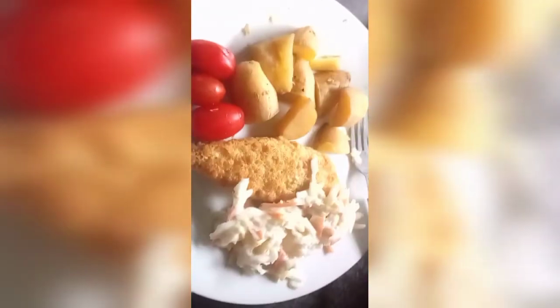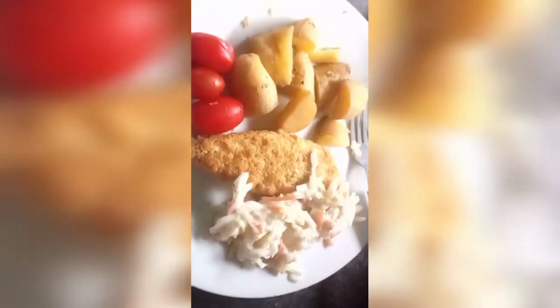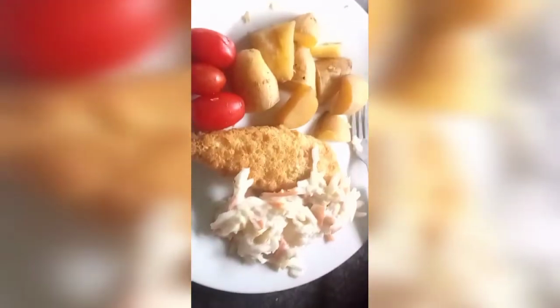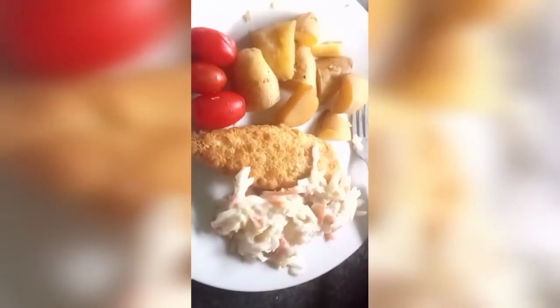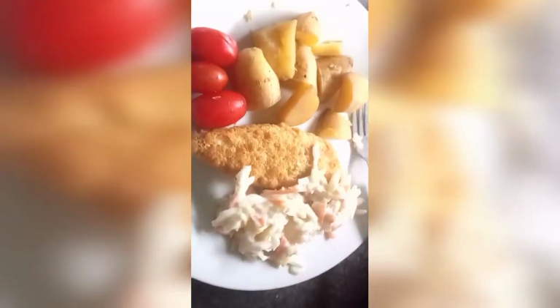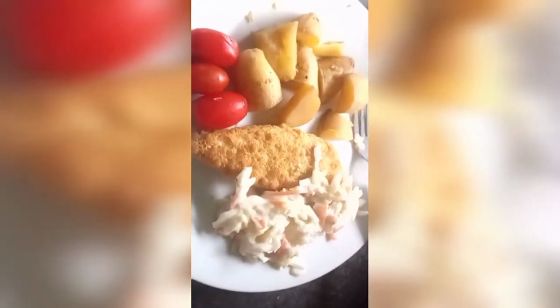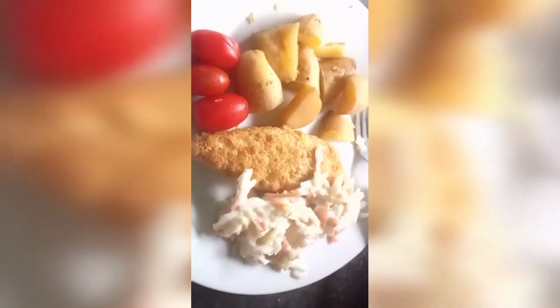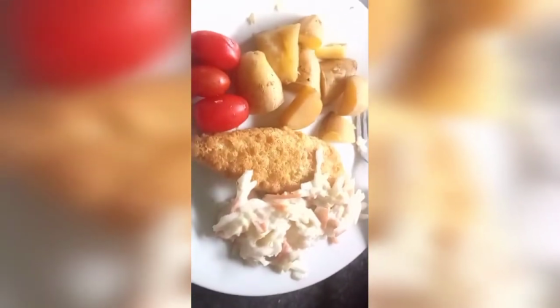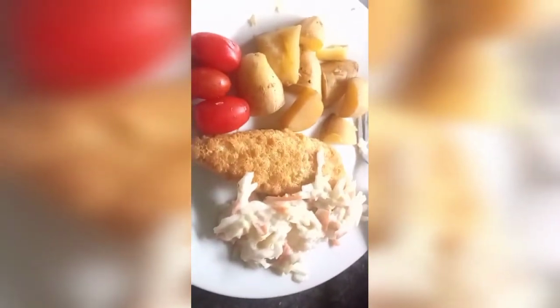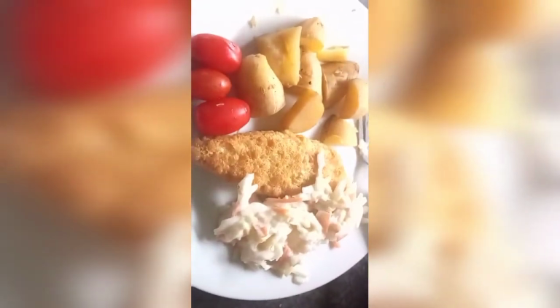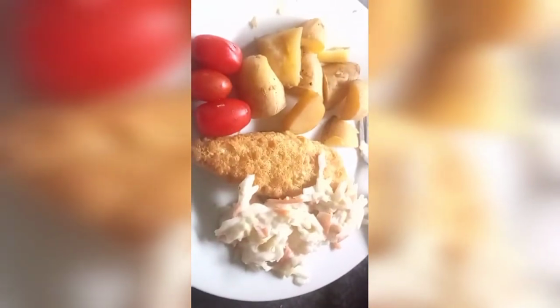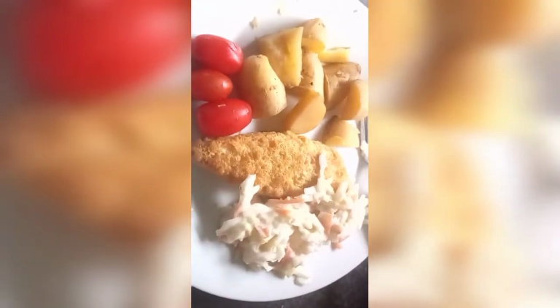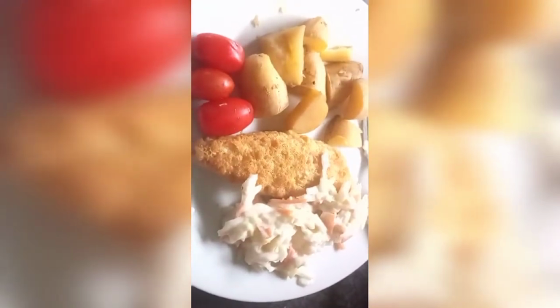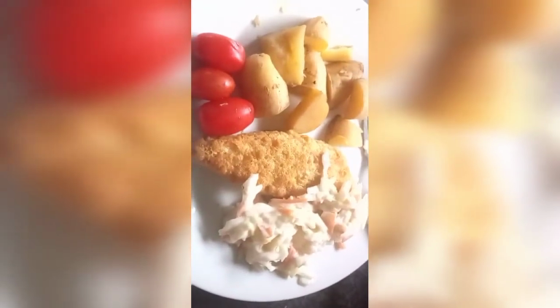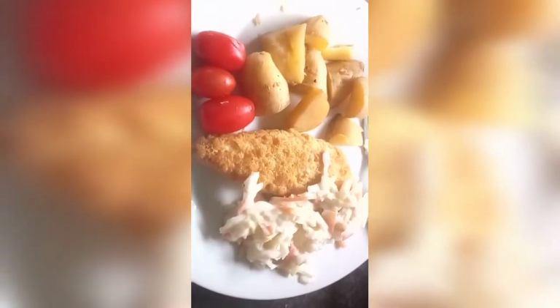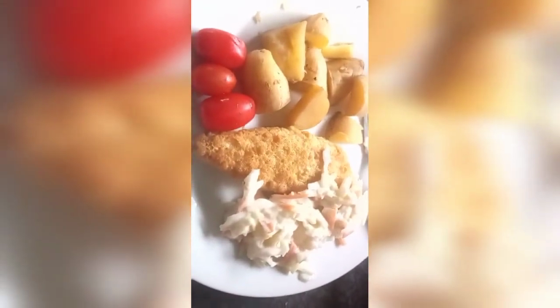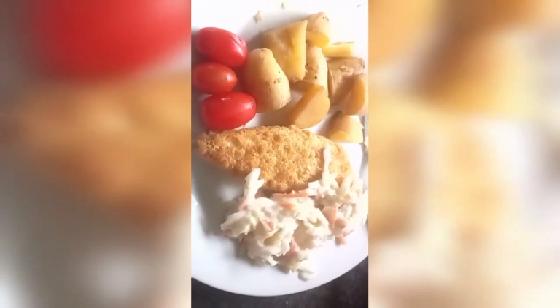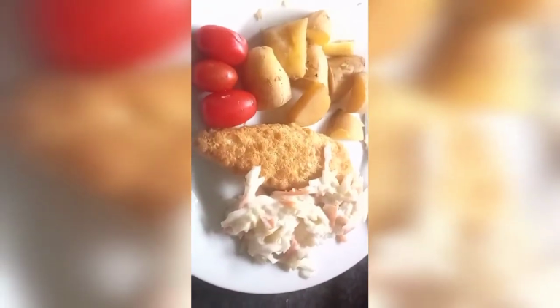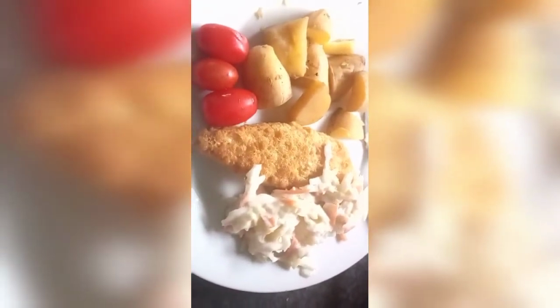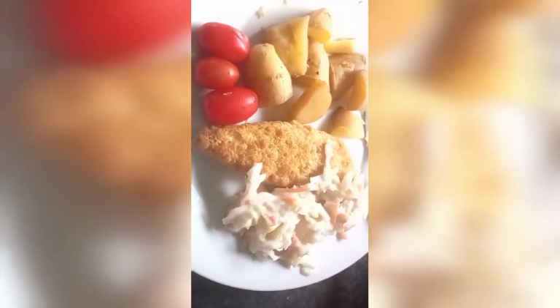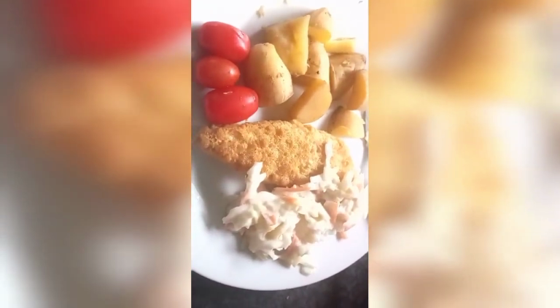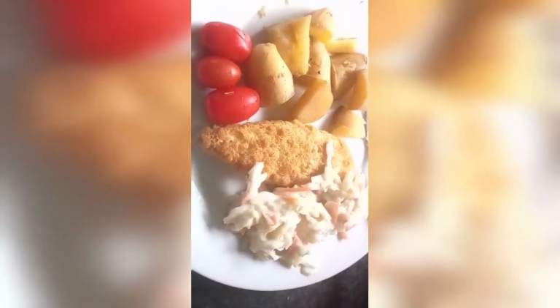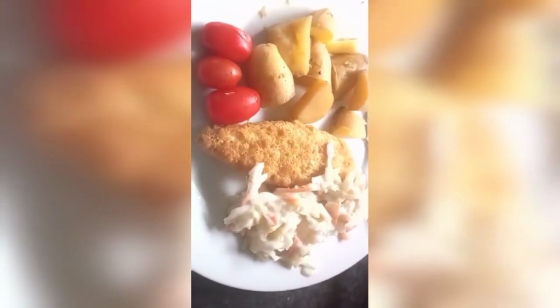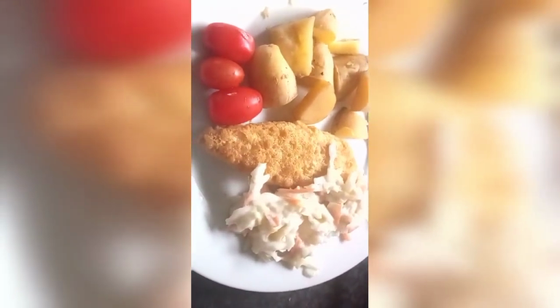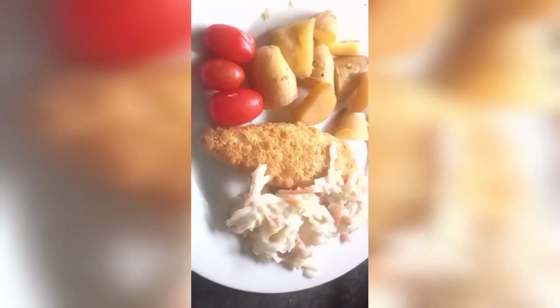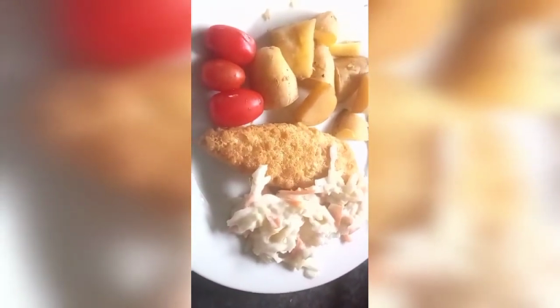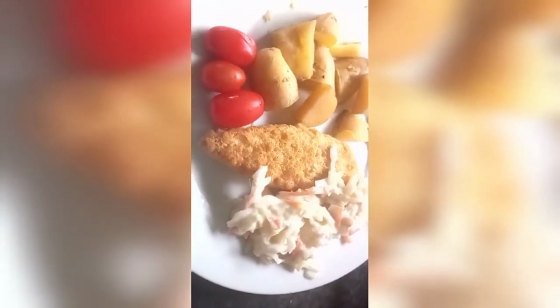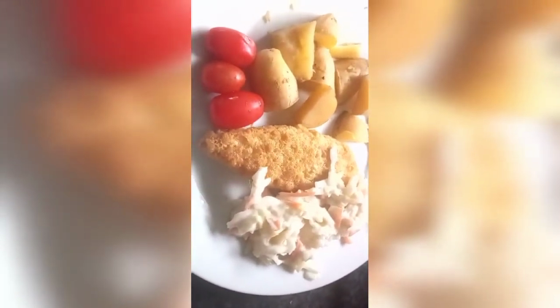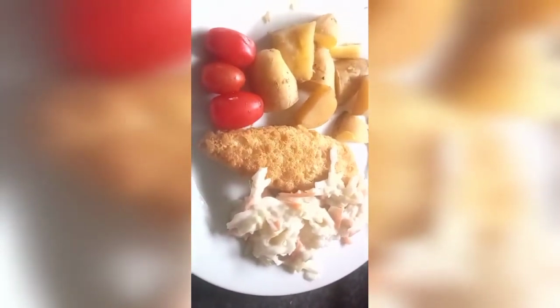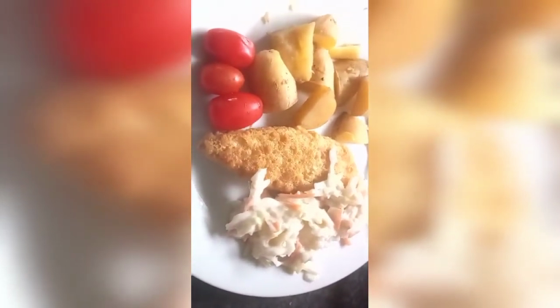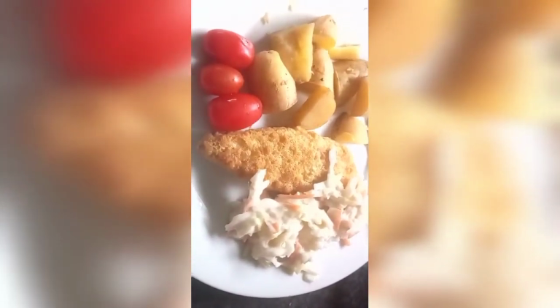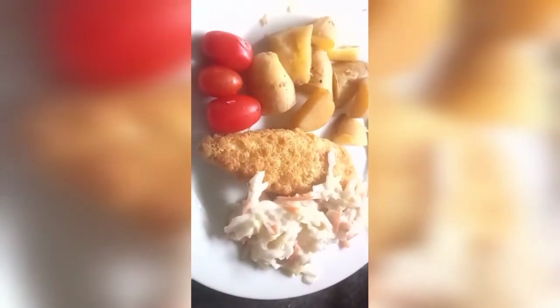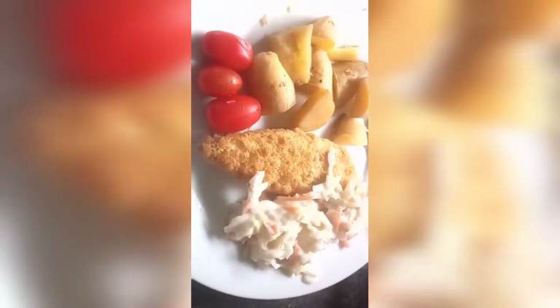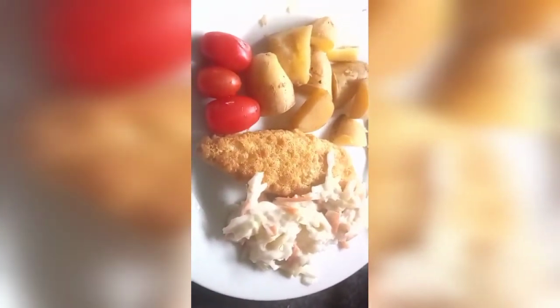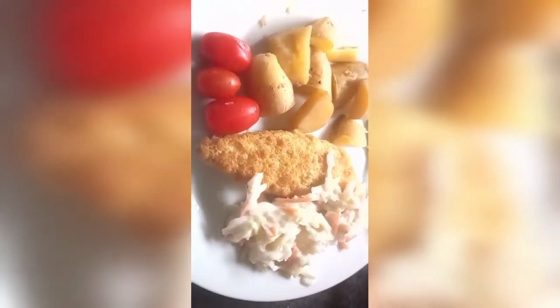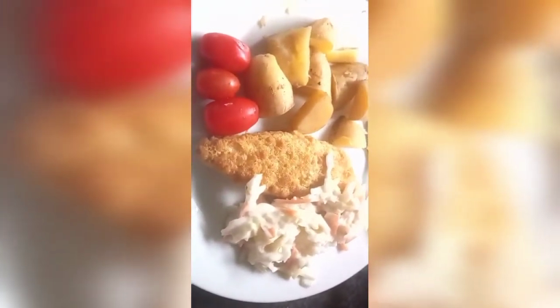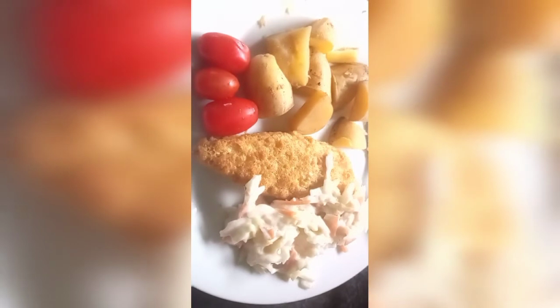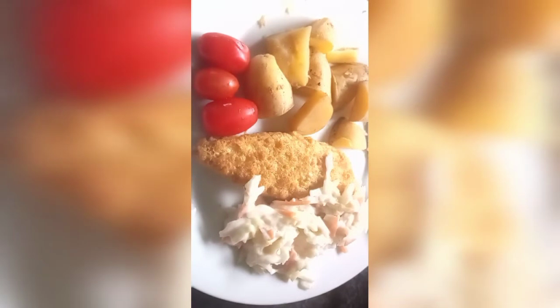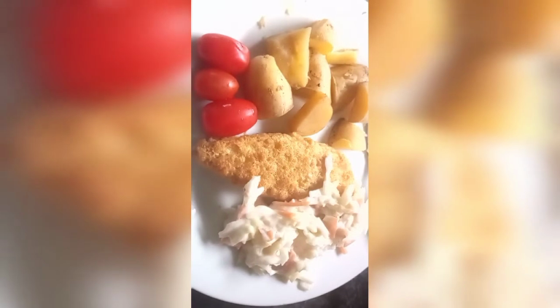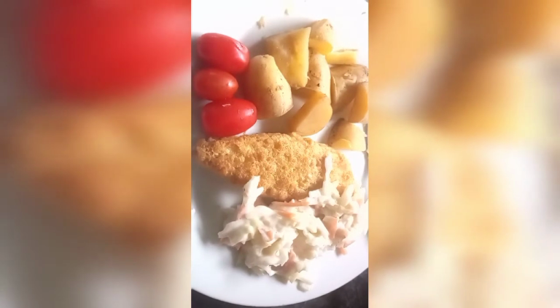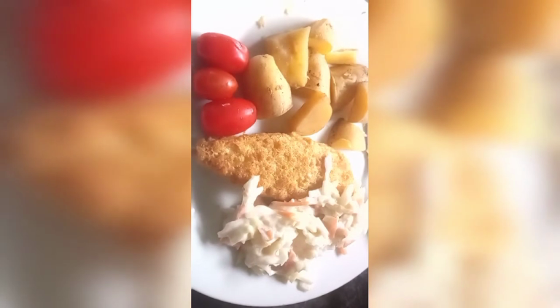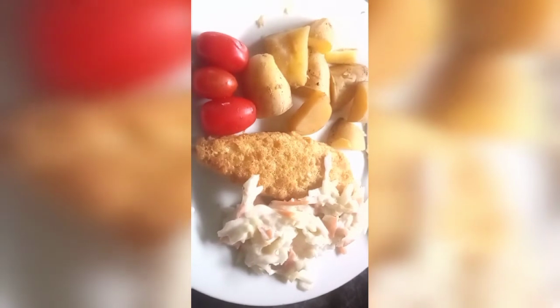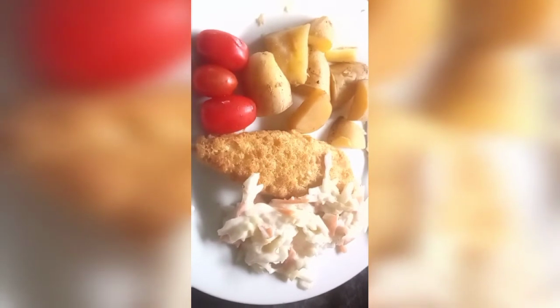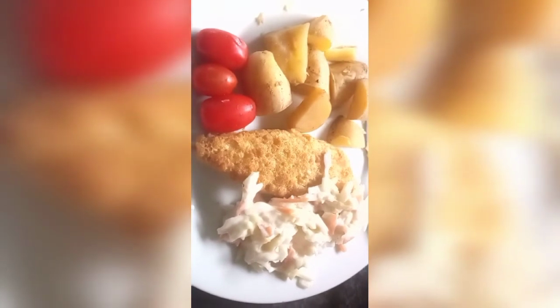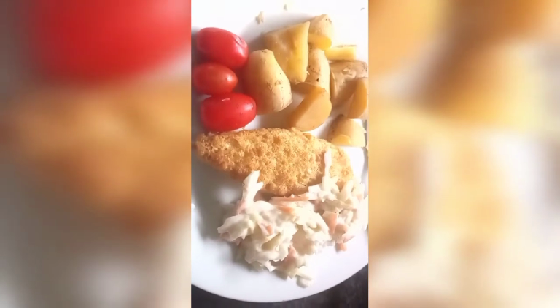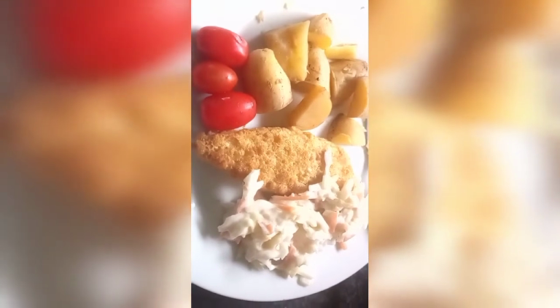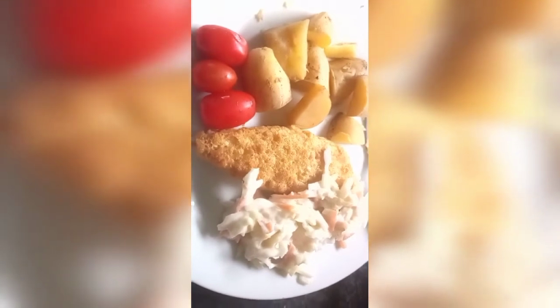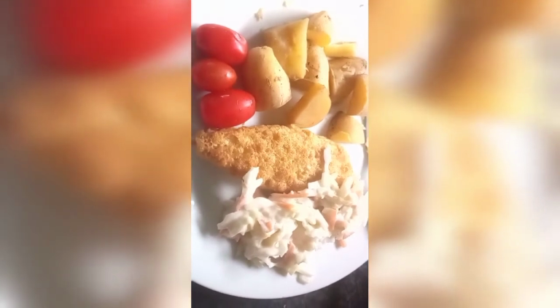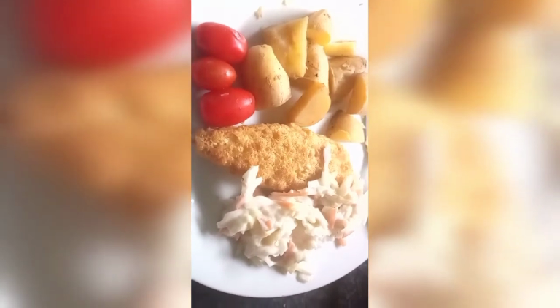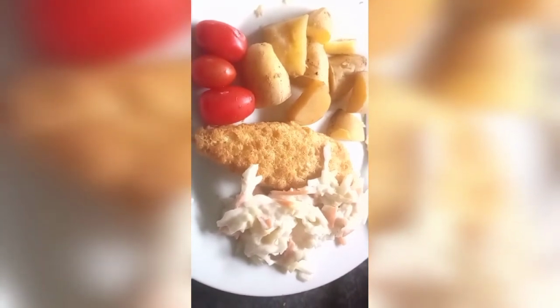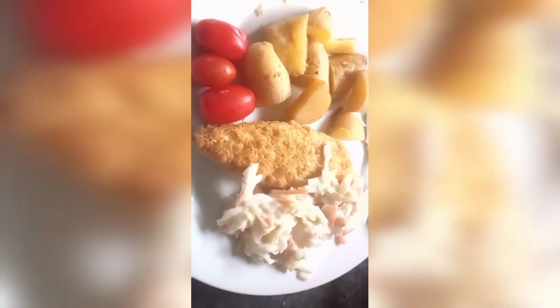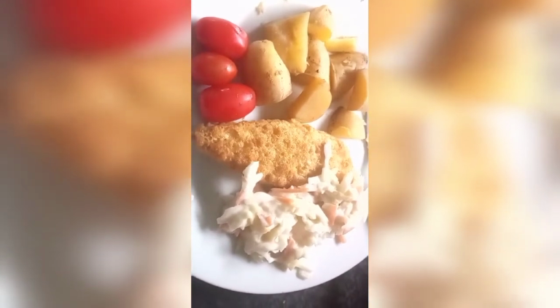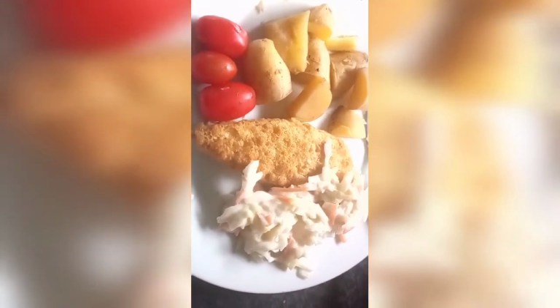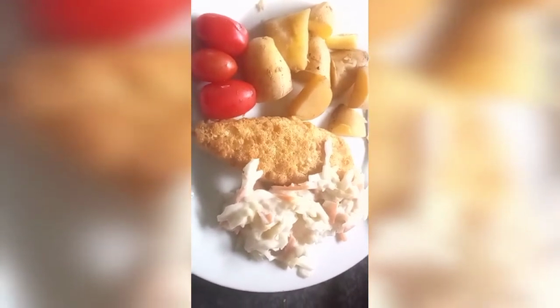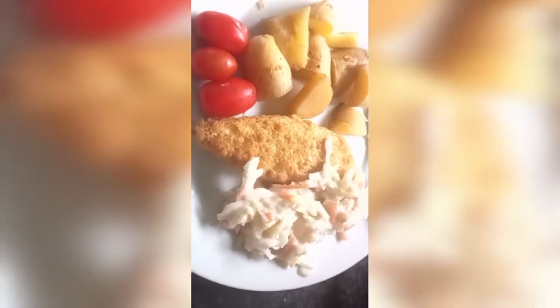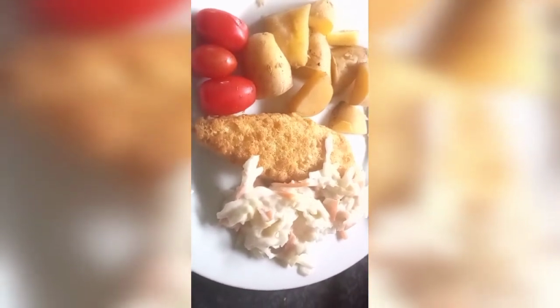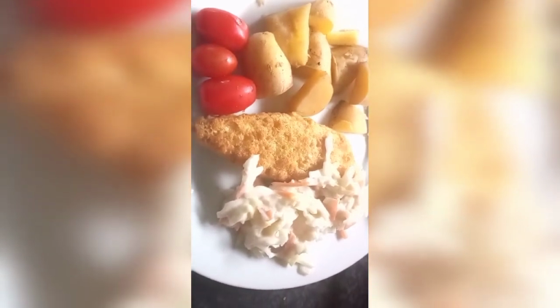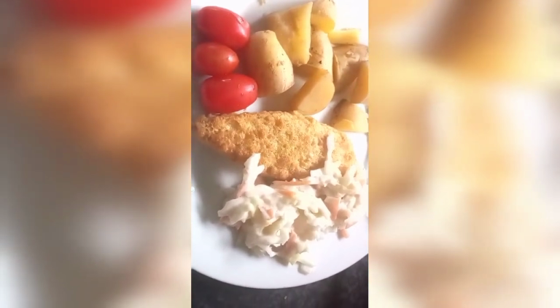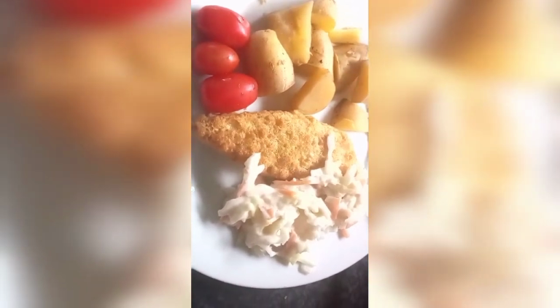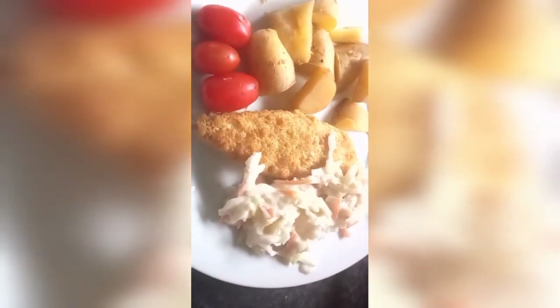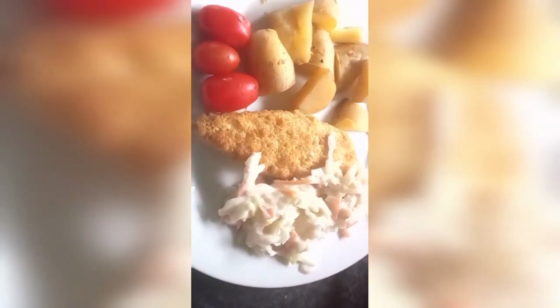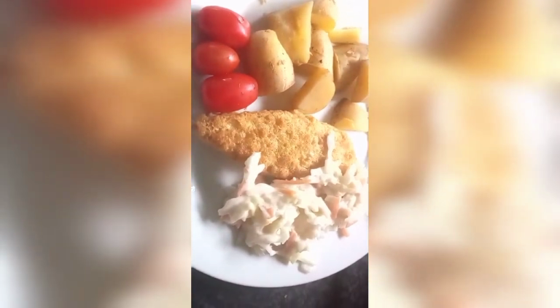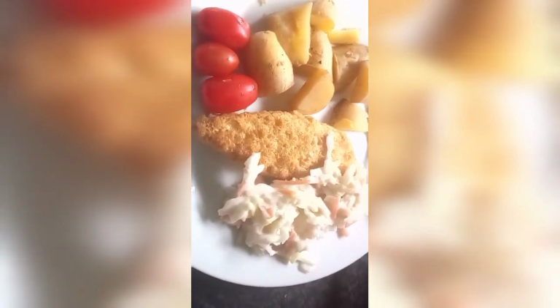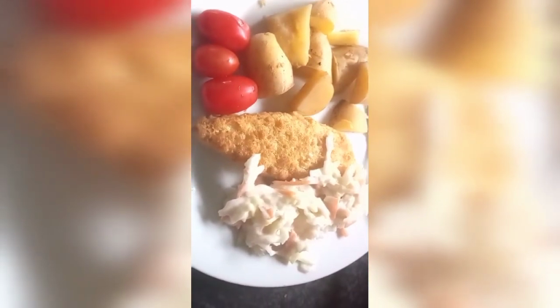So I am having some fillet fish with new potato and some salad, some coleslaw and some sweet tomato.